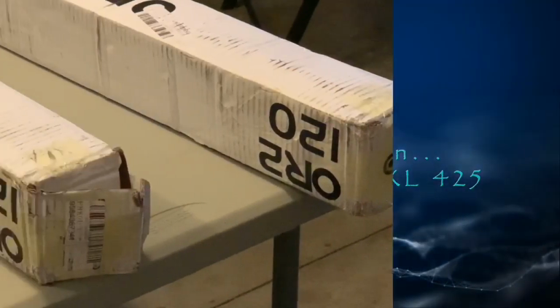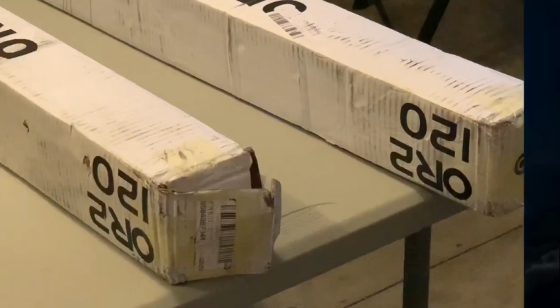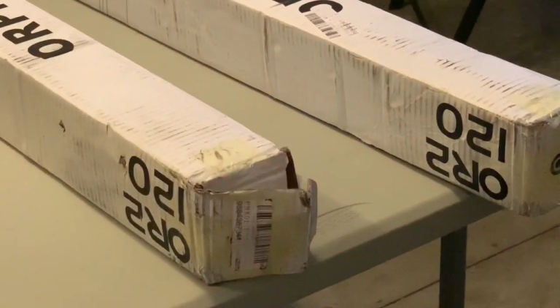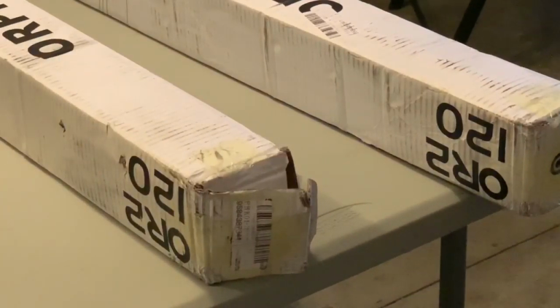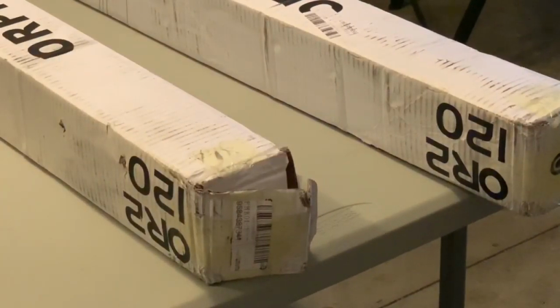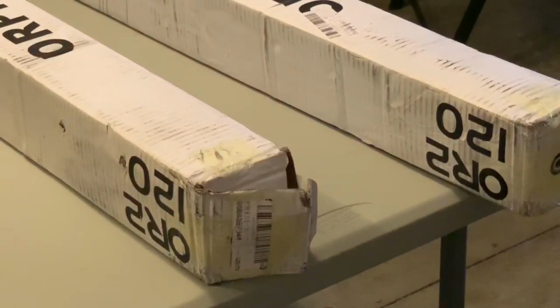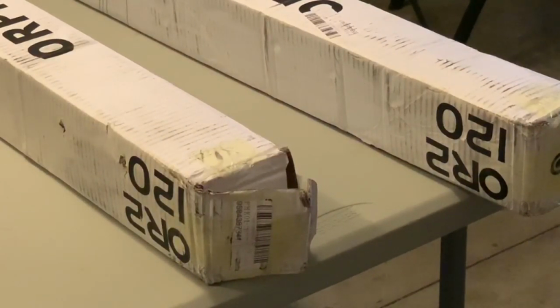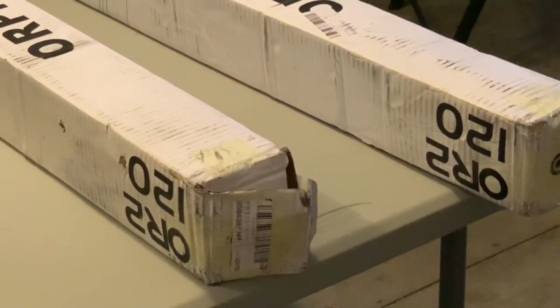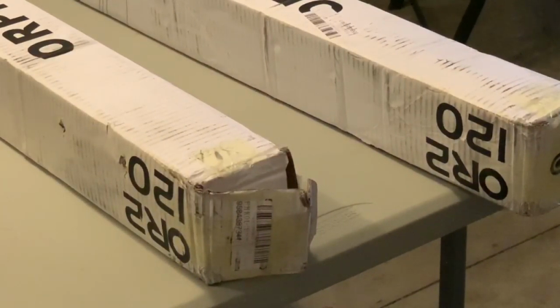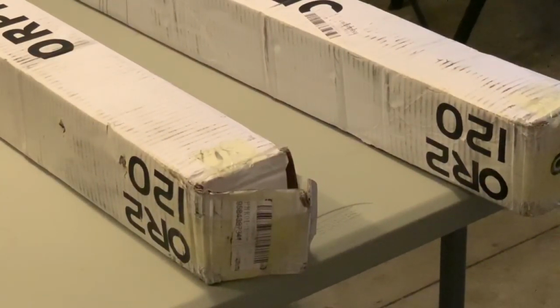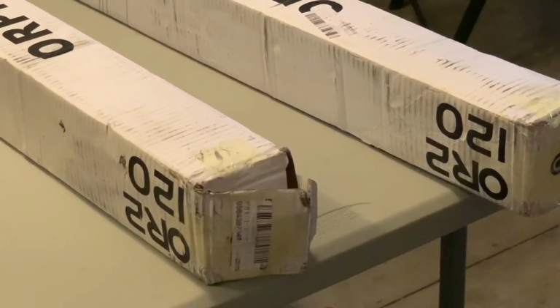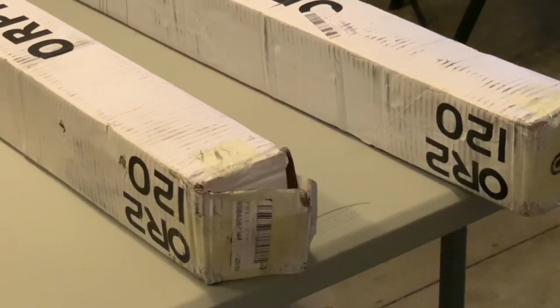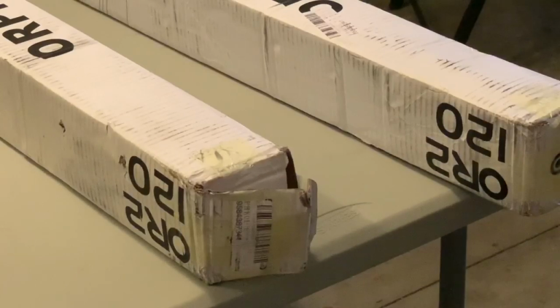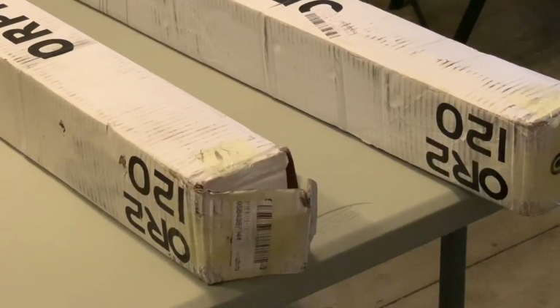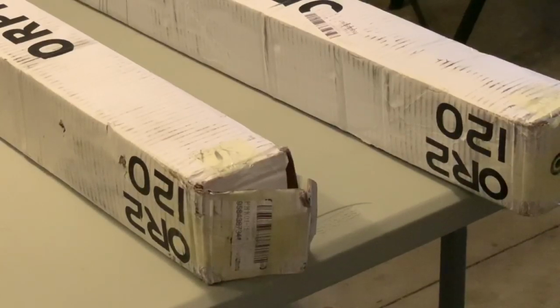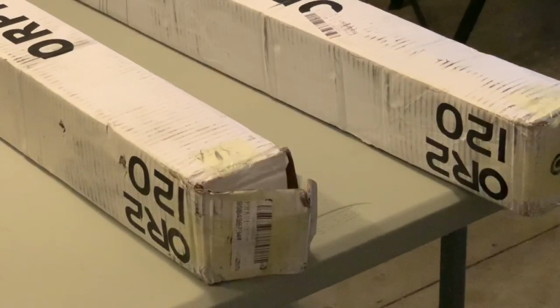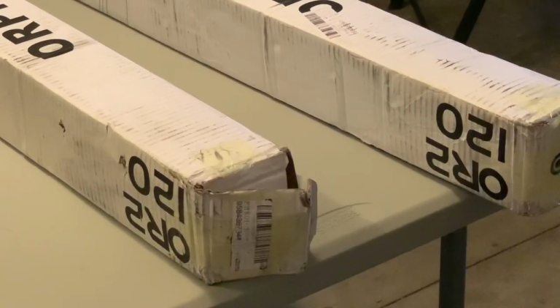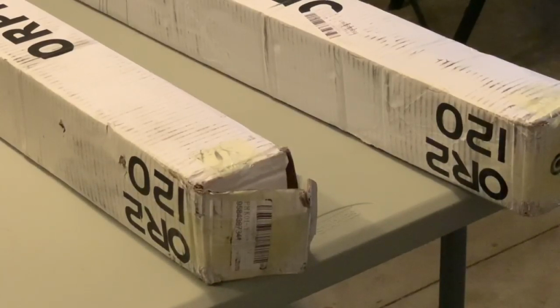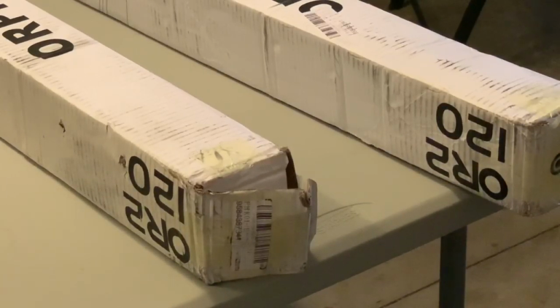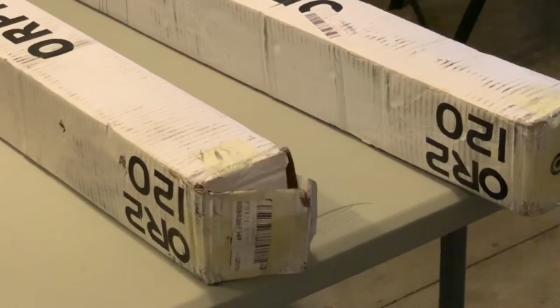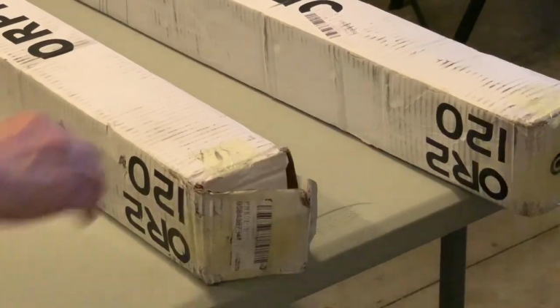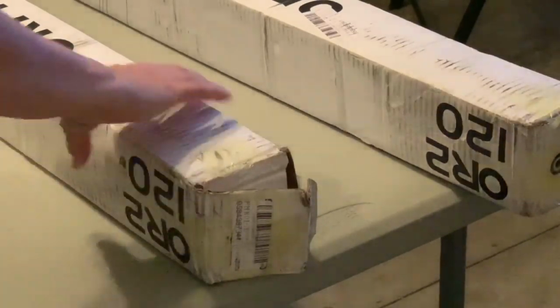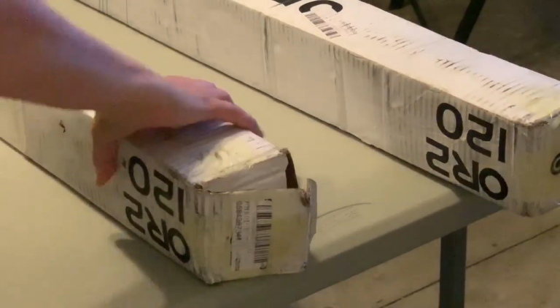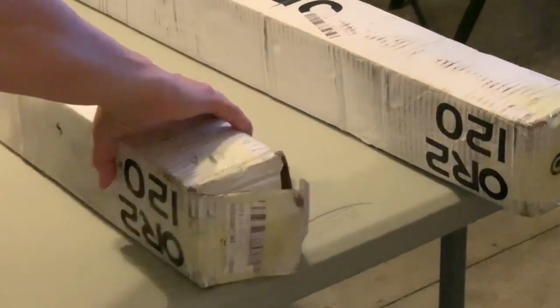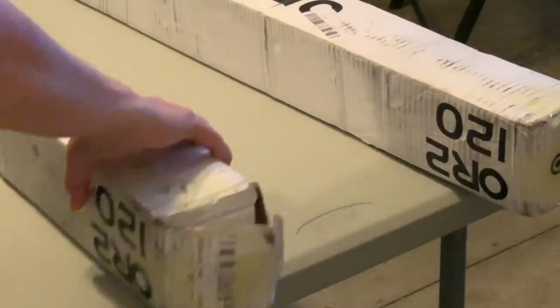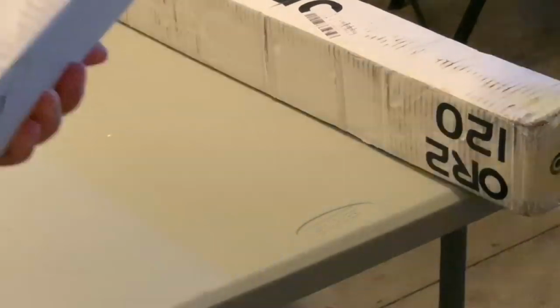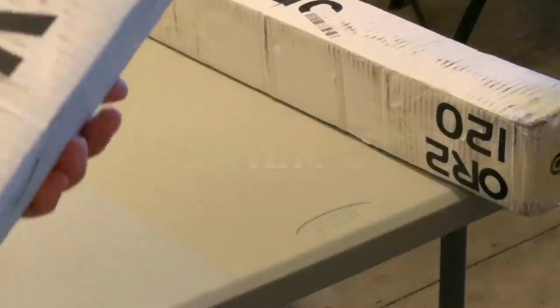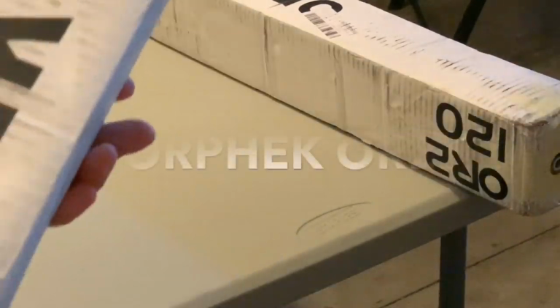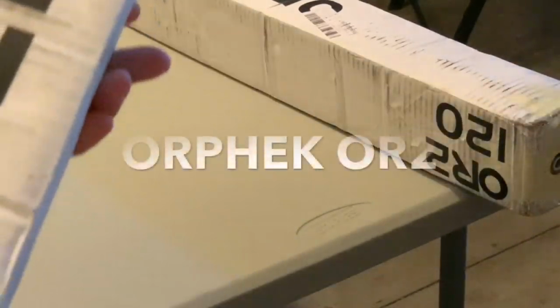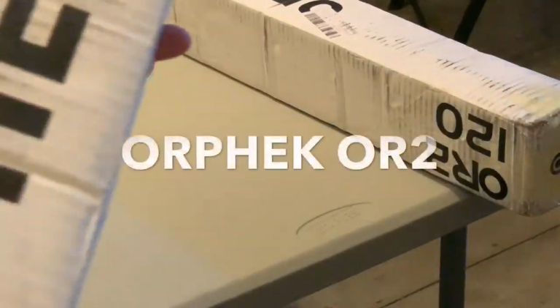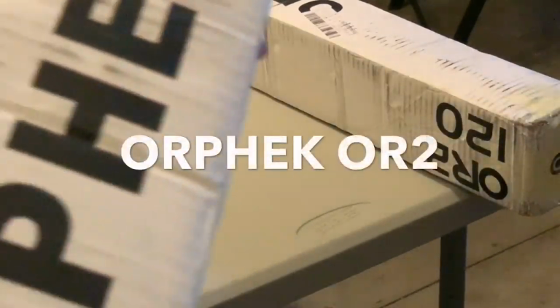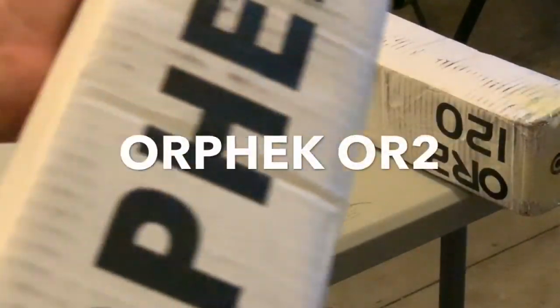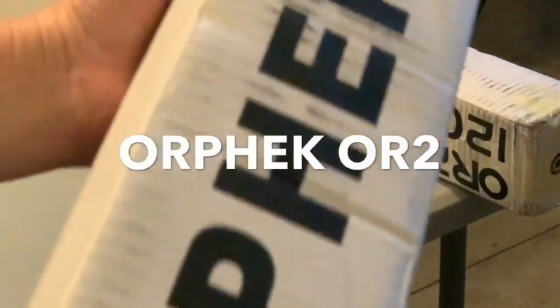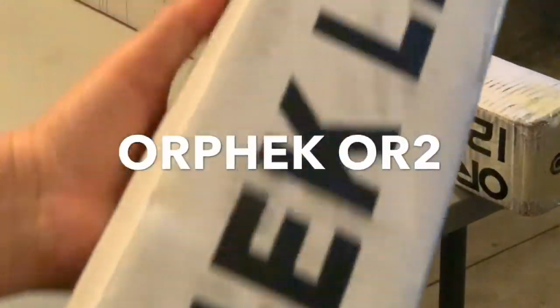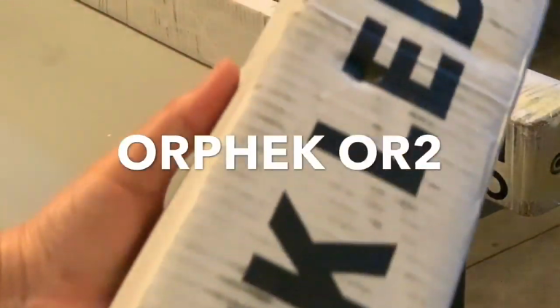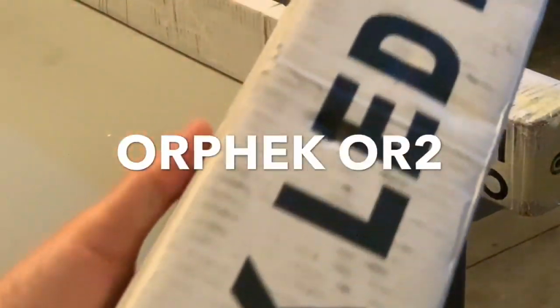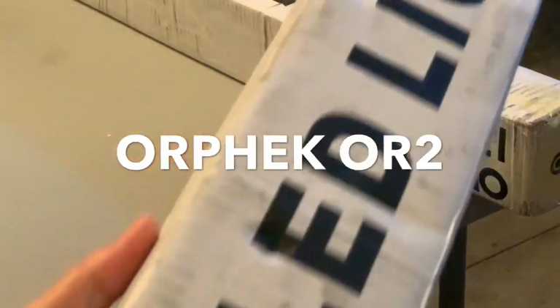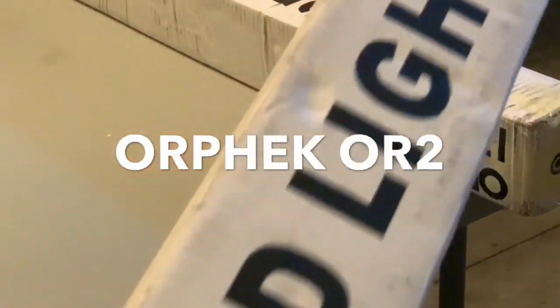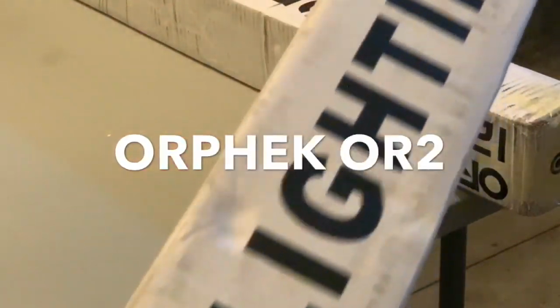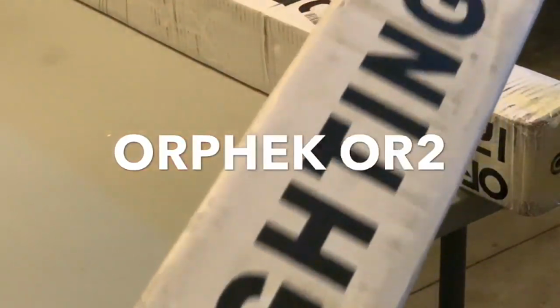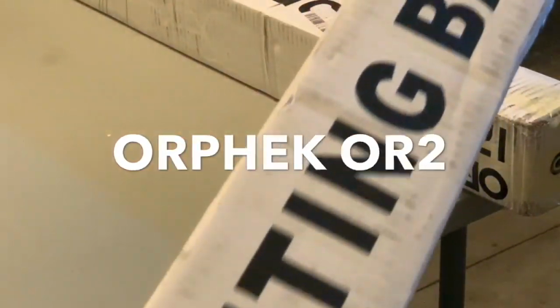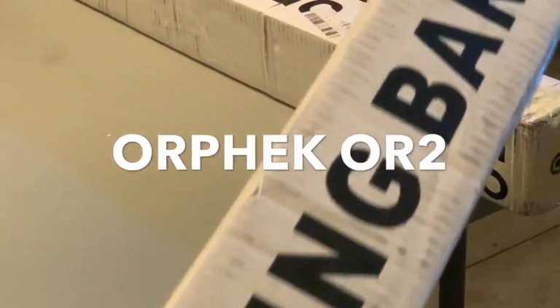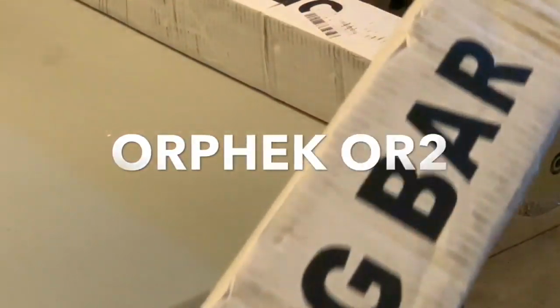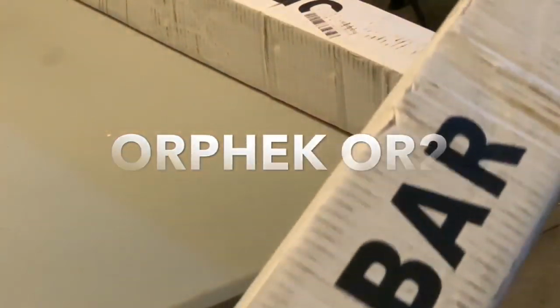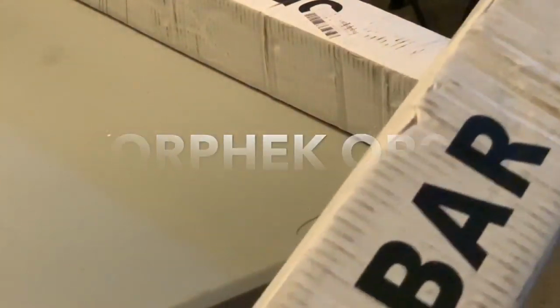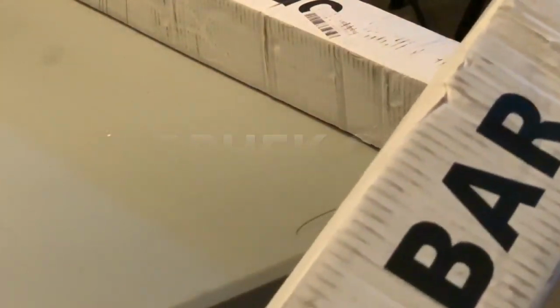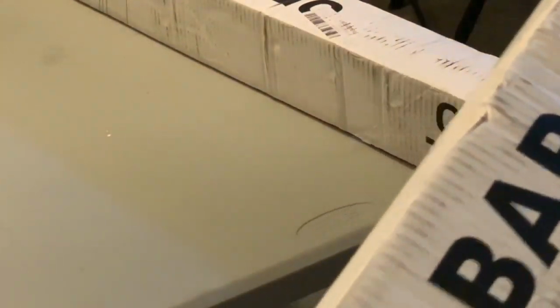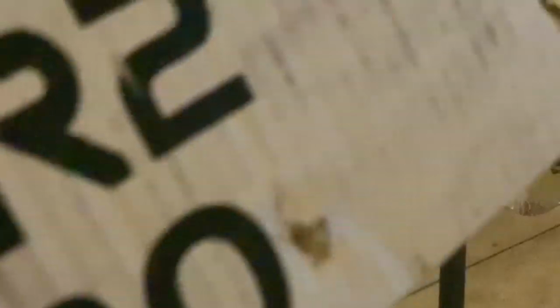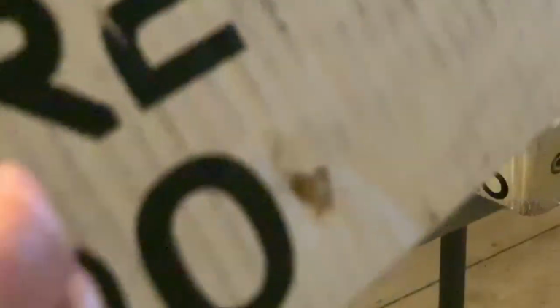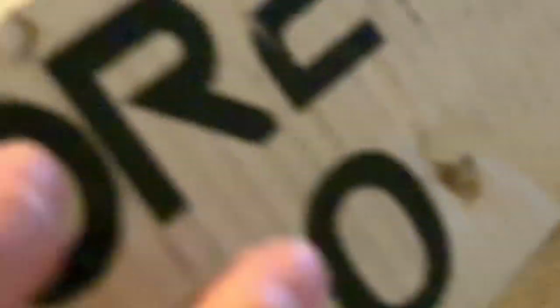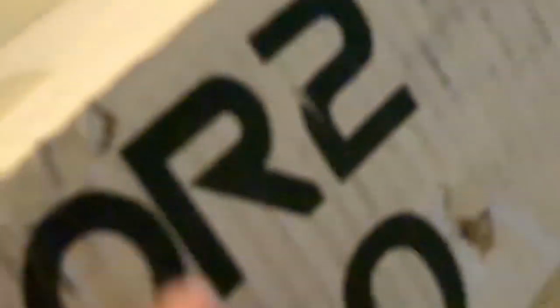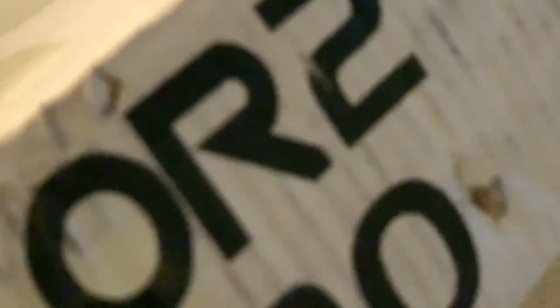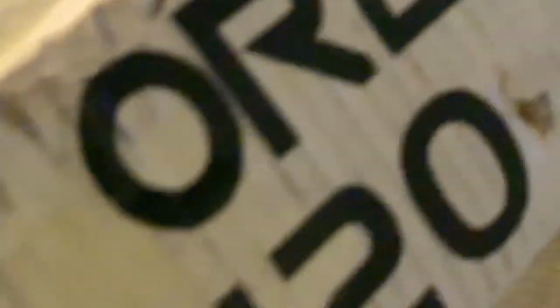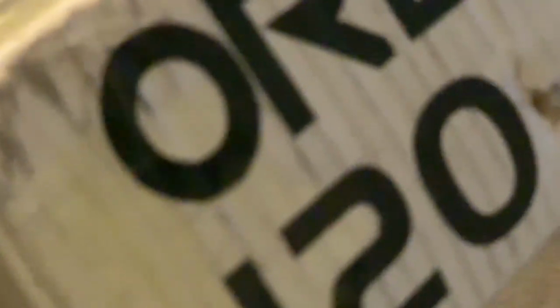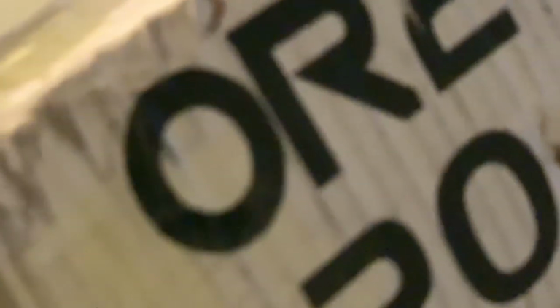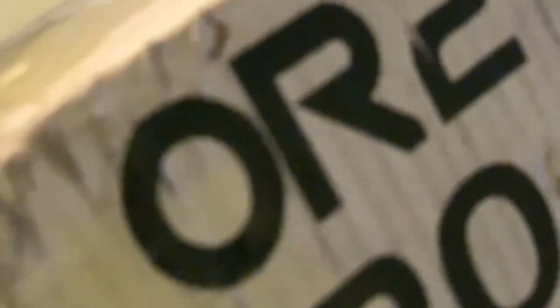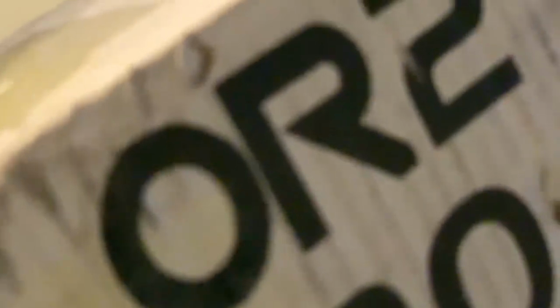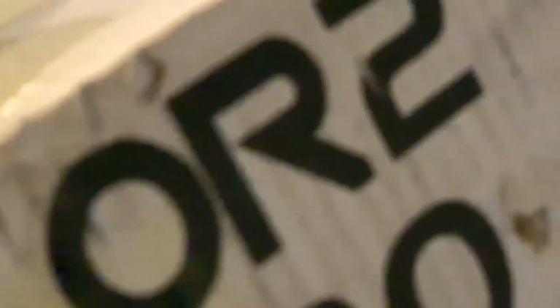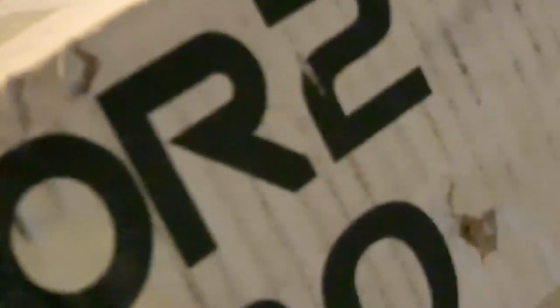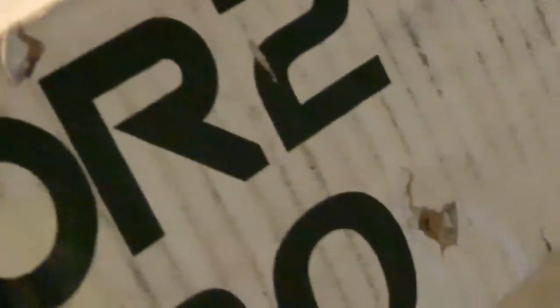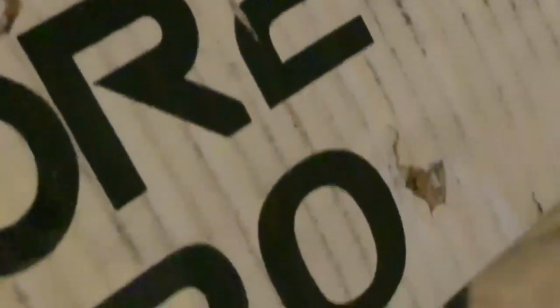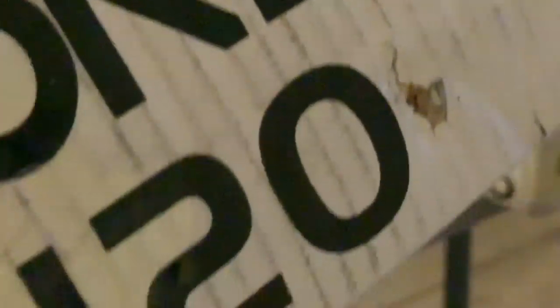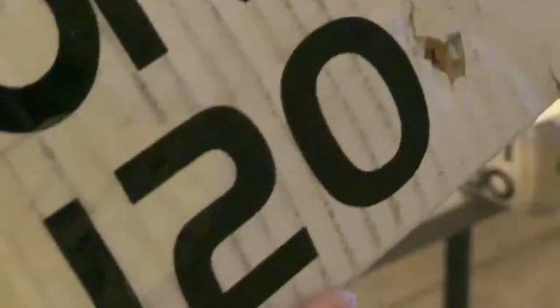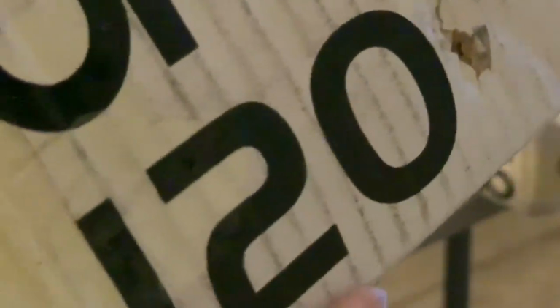Hey everybody, ReefGirl here and welcome to my channel. Let's start with a quick unboxing of the Orfec OR2 LED light.